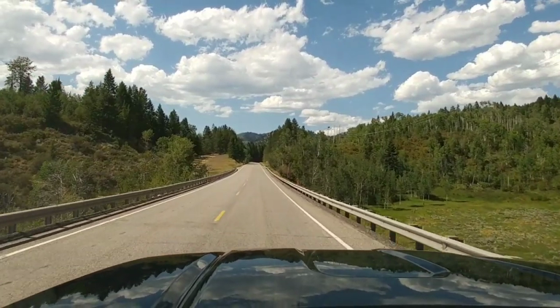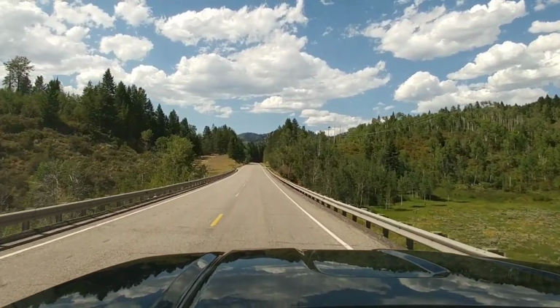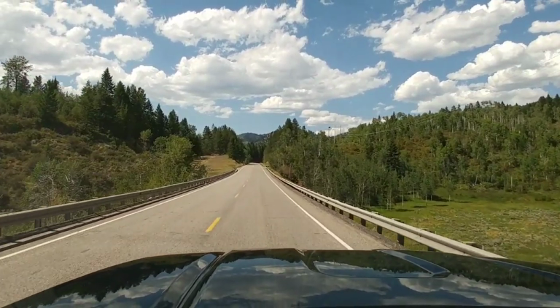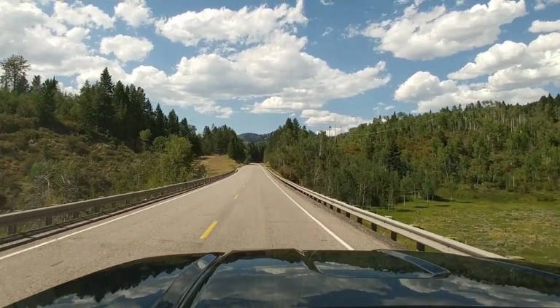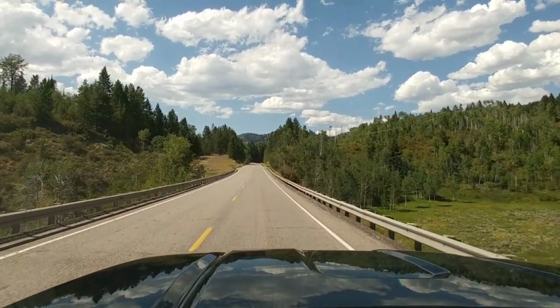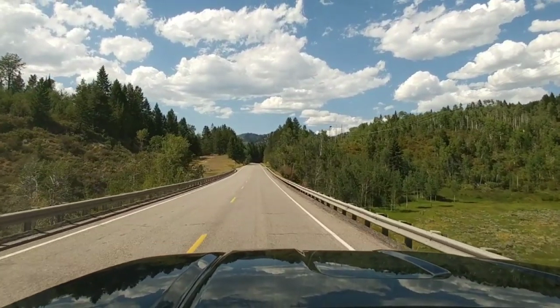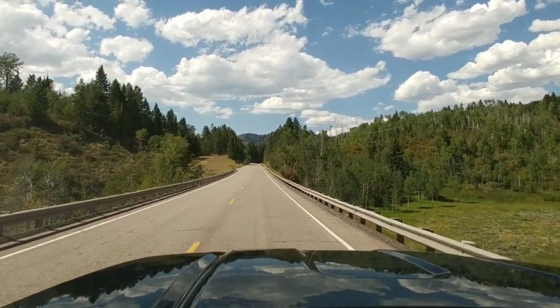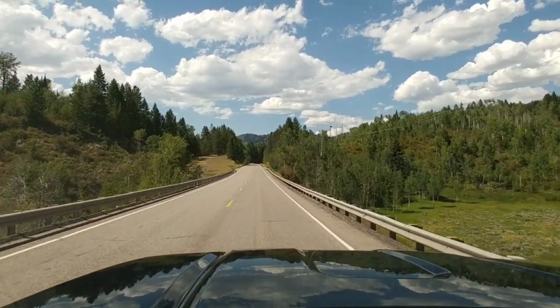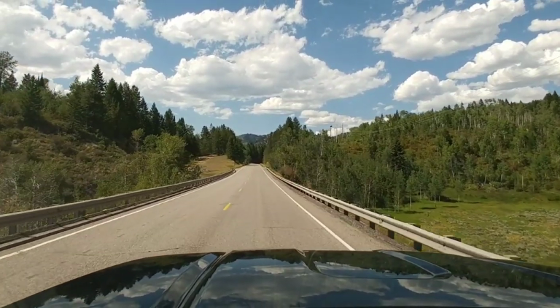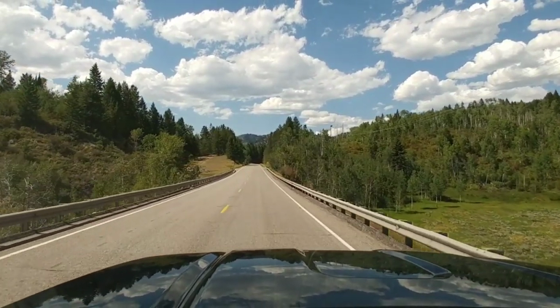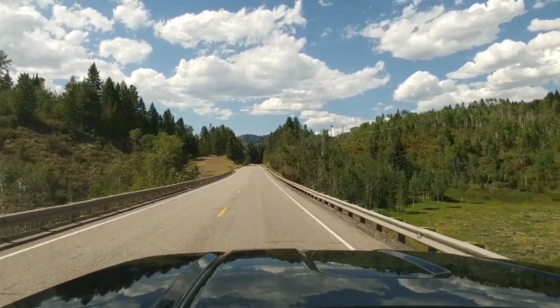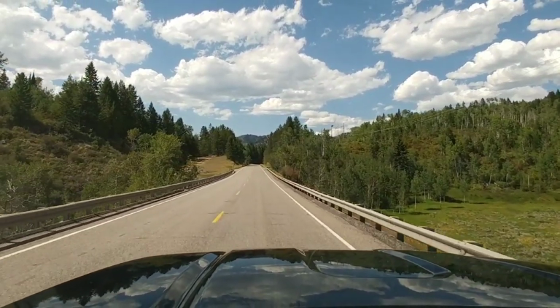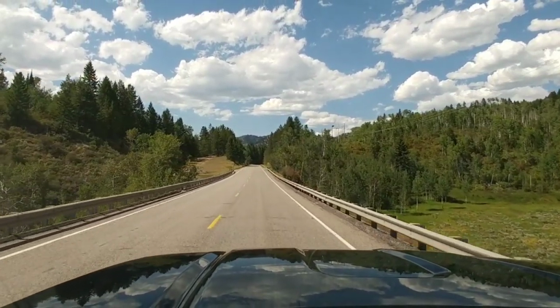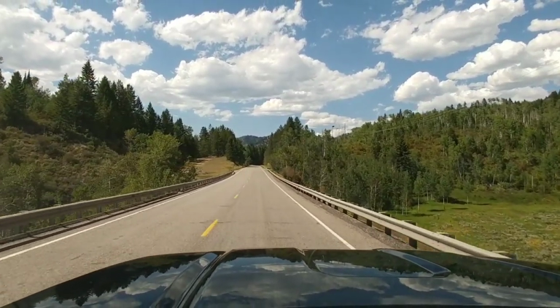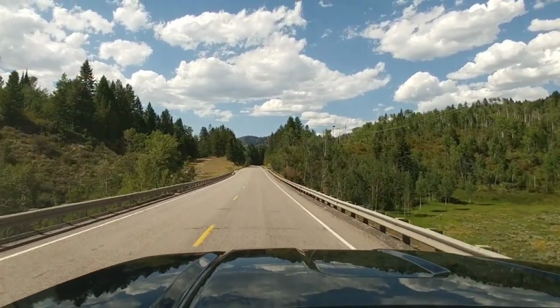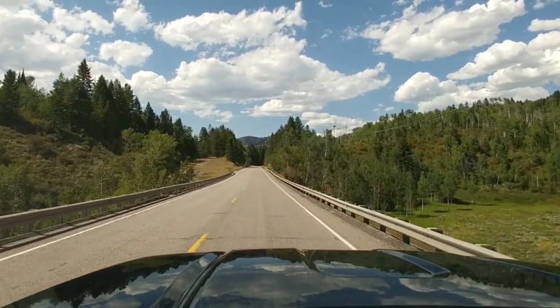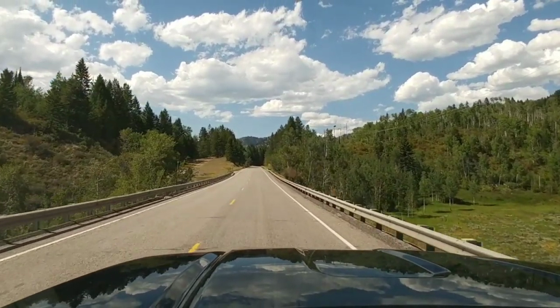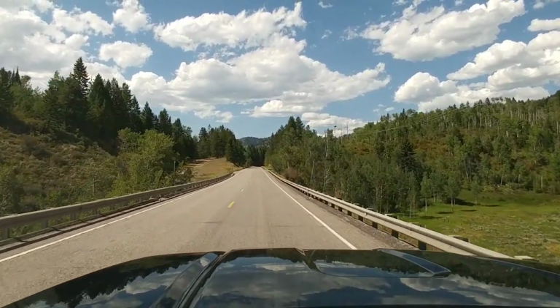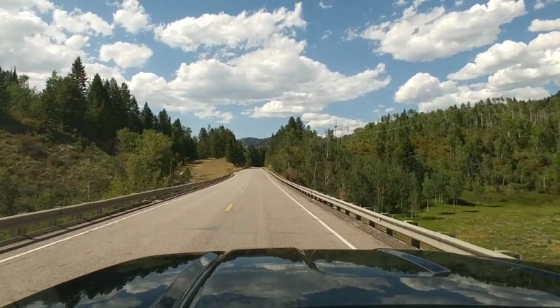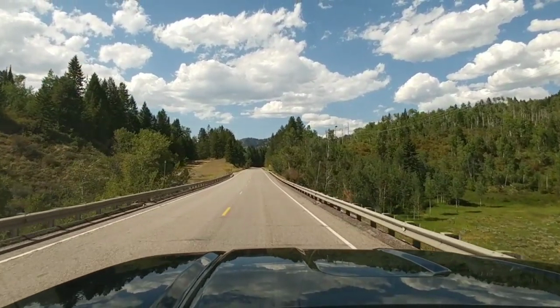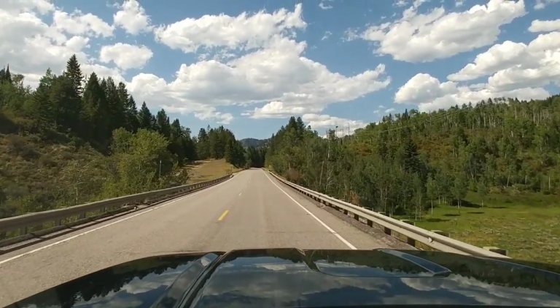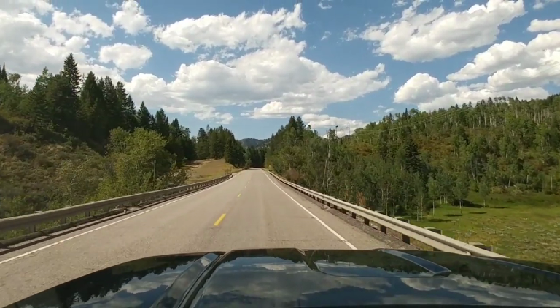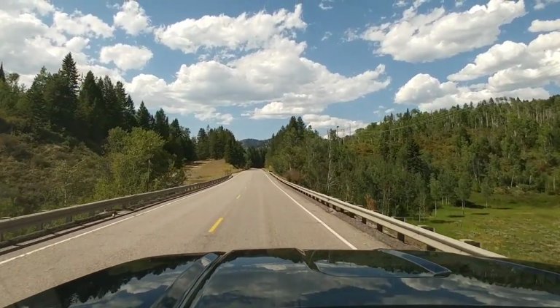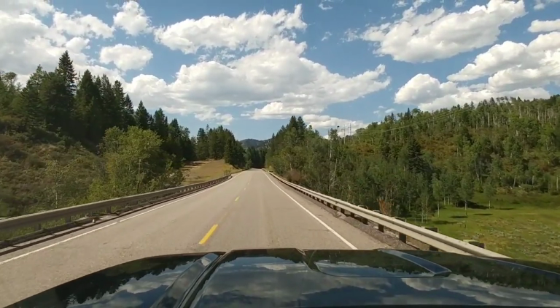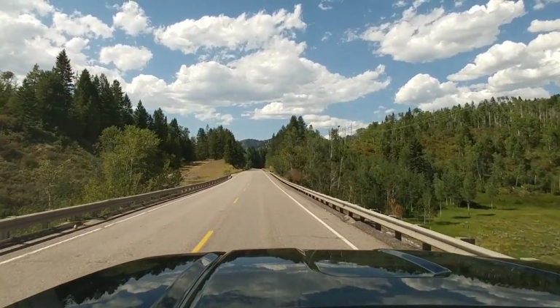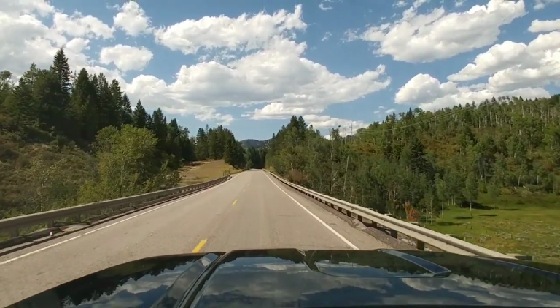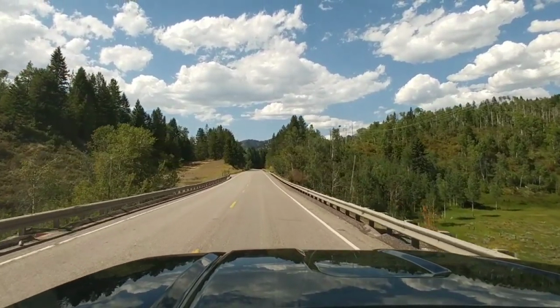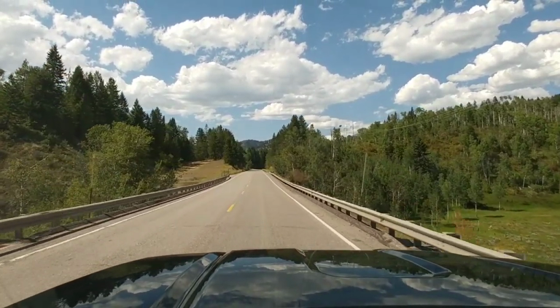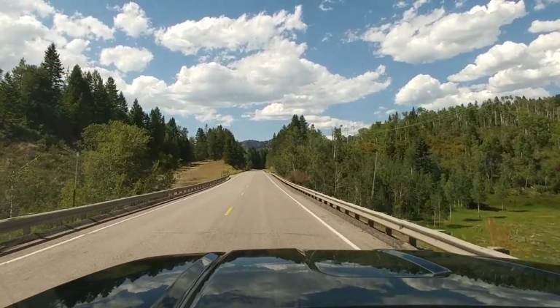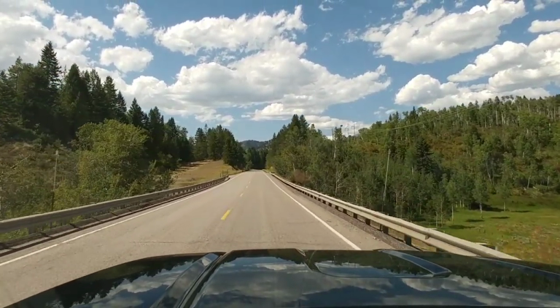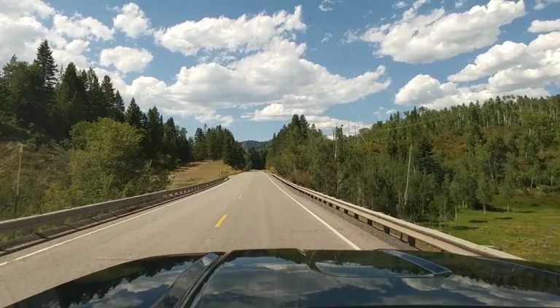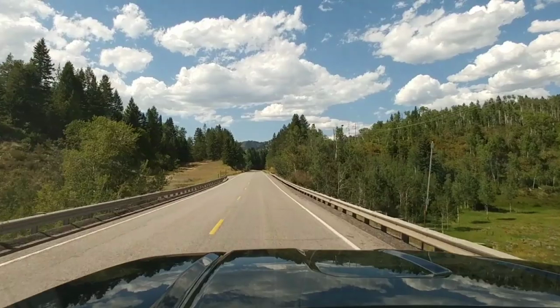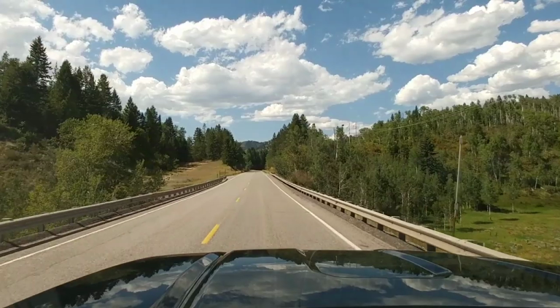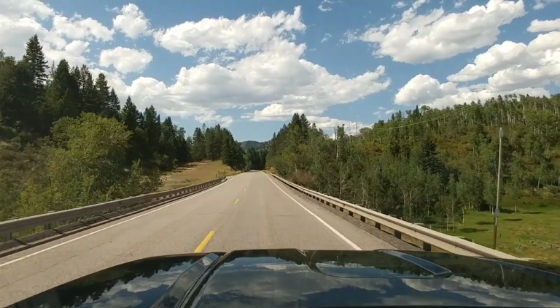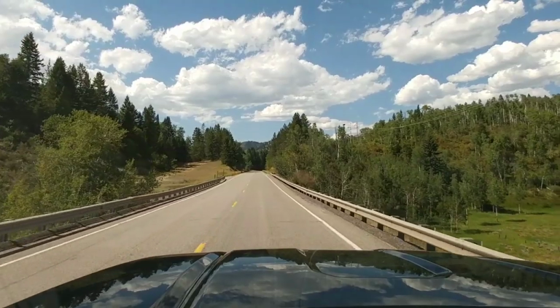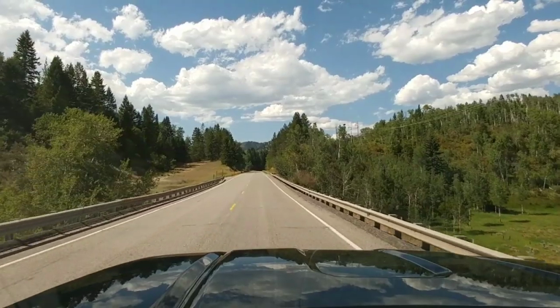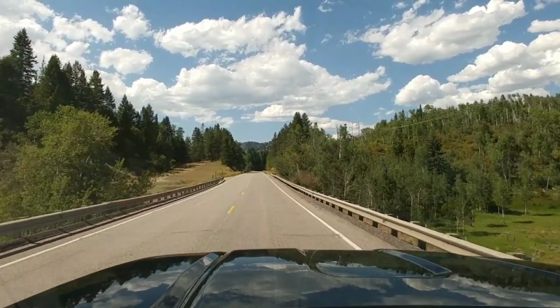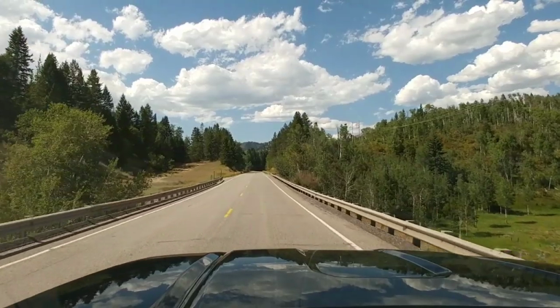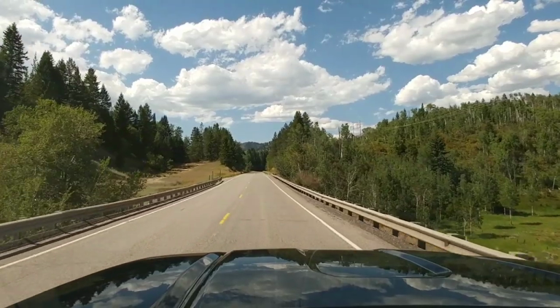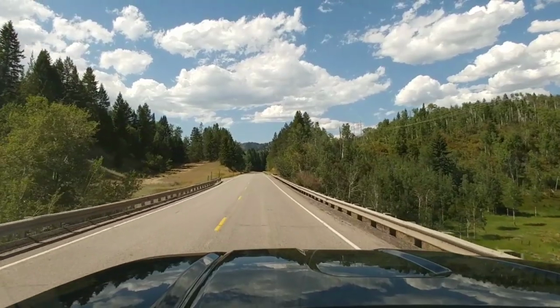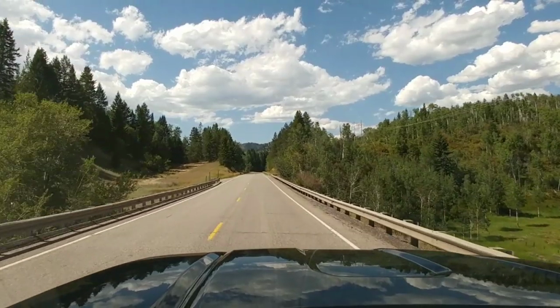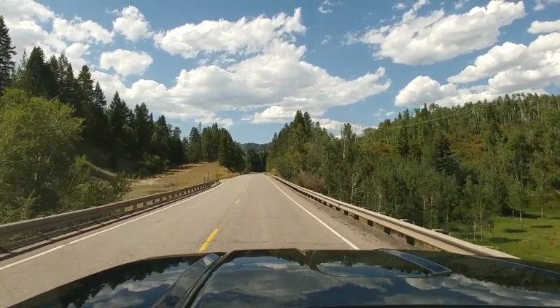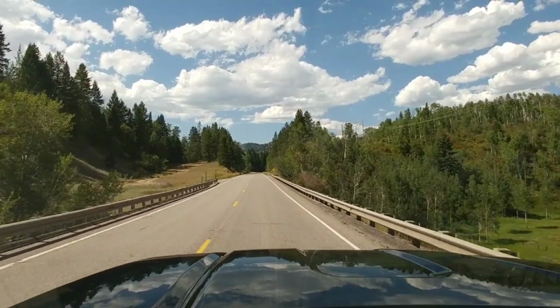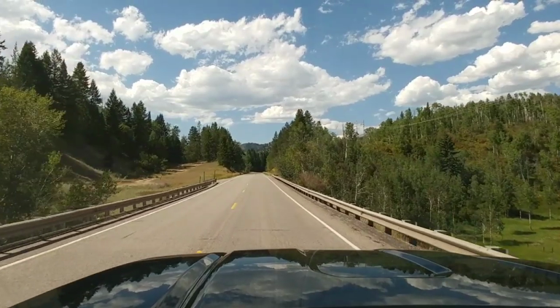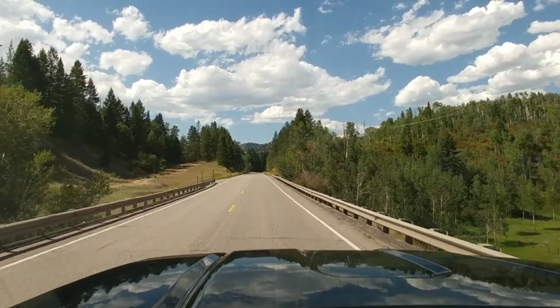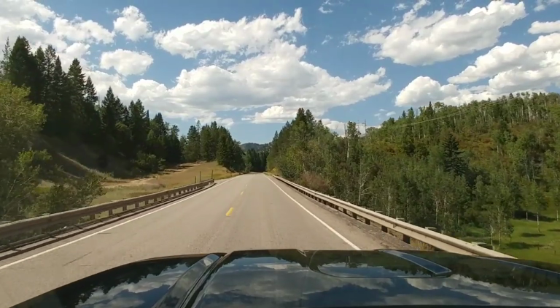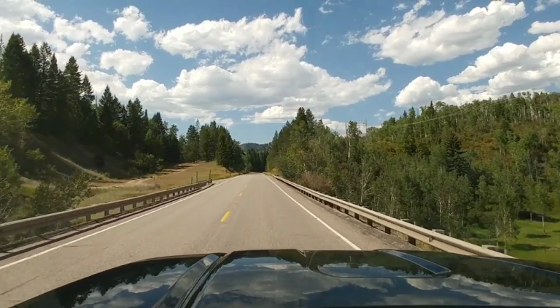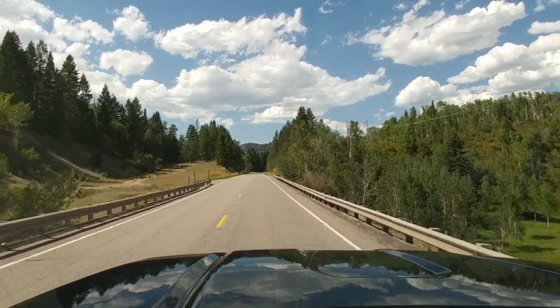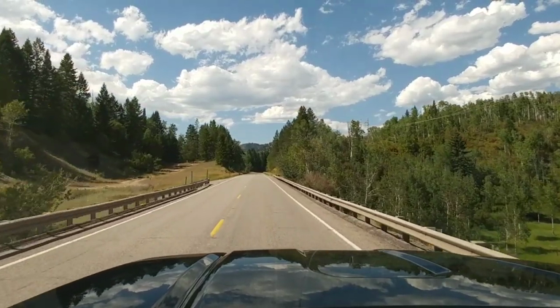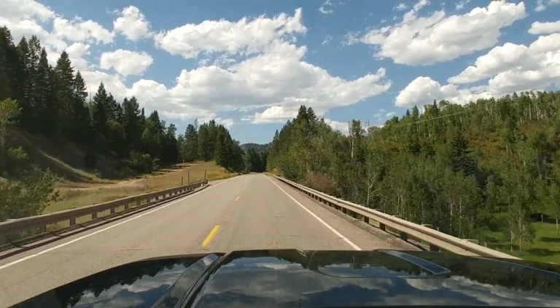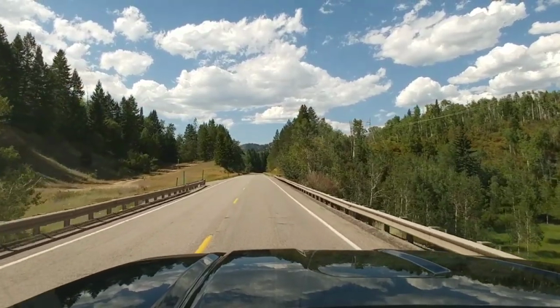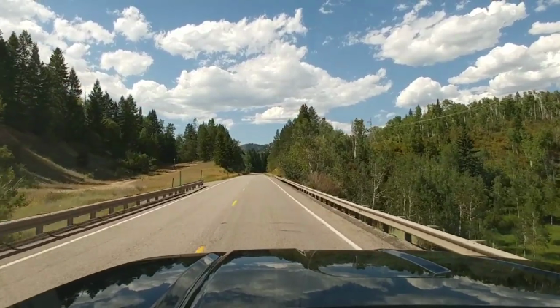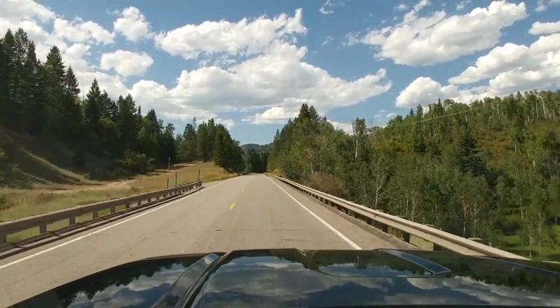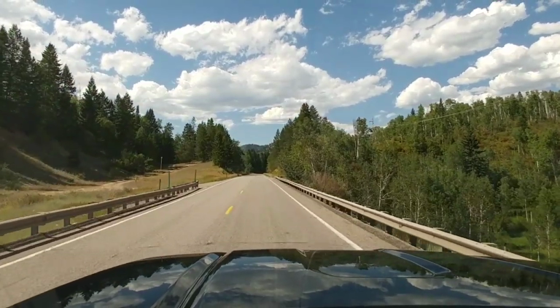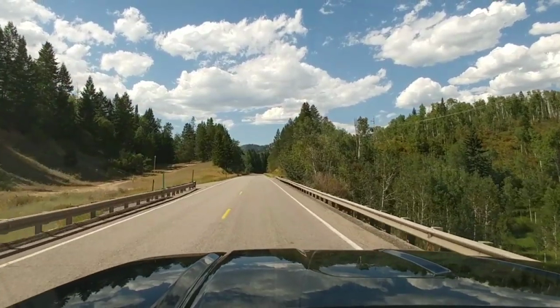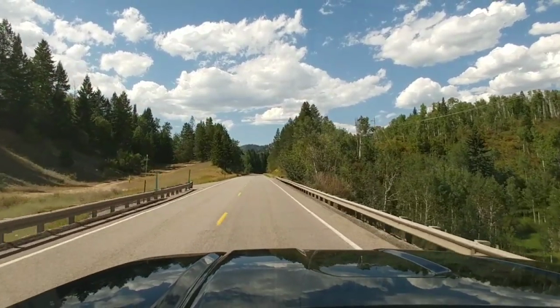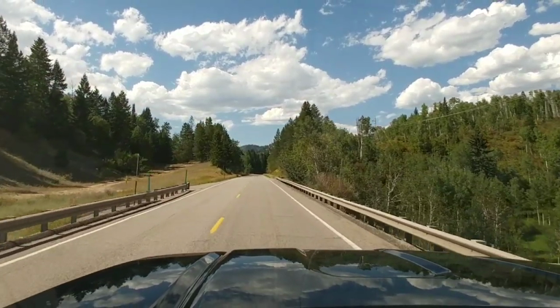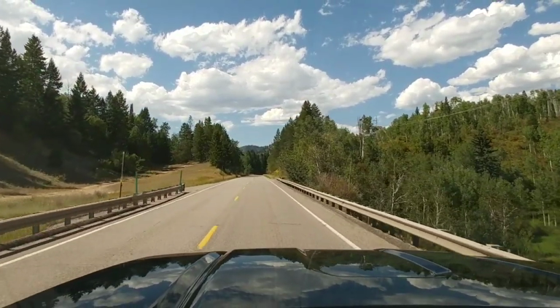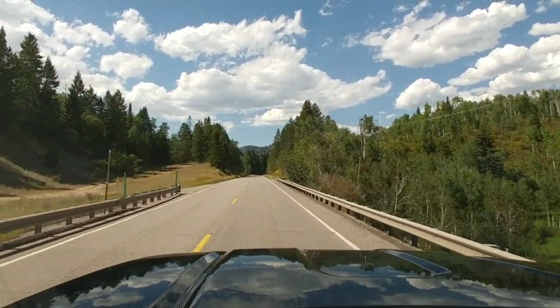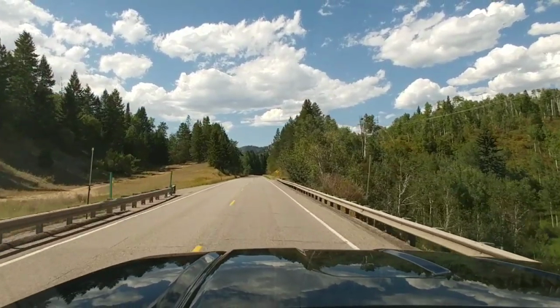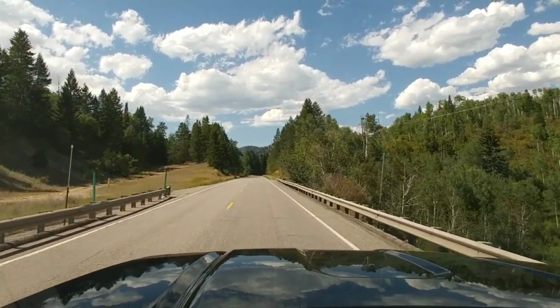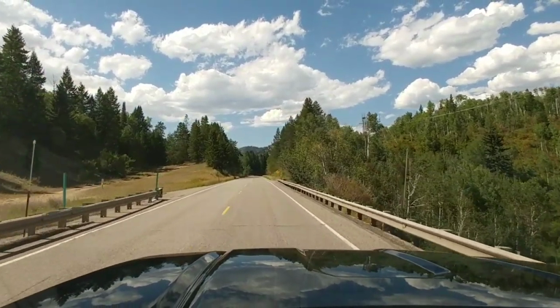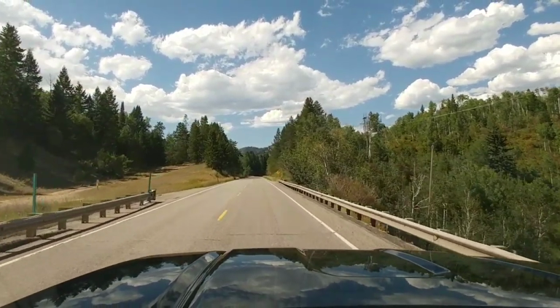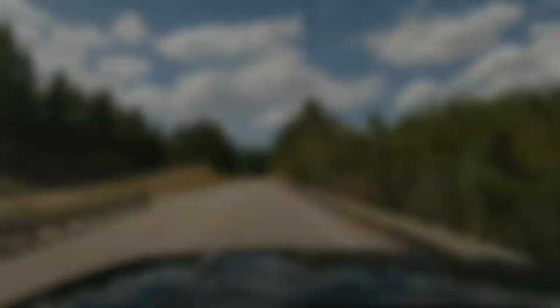That'll do it for this episode of BTBRV Rants. If you haven't had a chance, please take a moment and subscribe to this channel as well as my main channel, Big Truck Big RV.